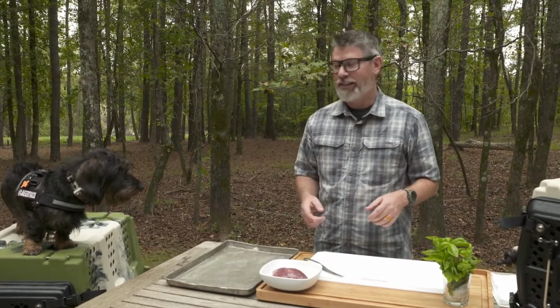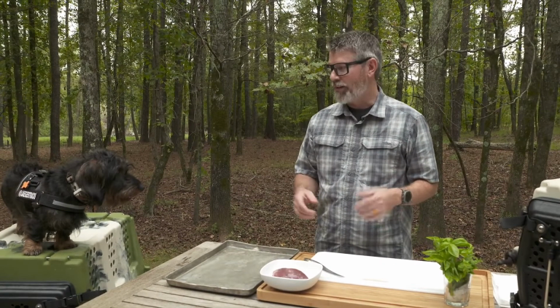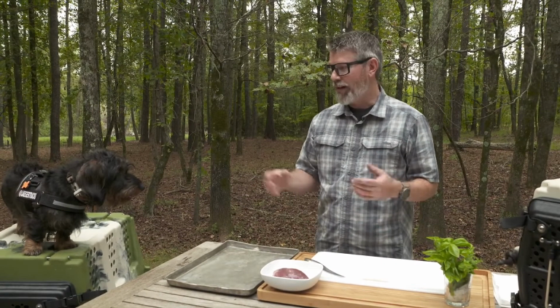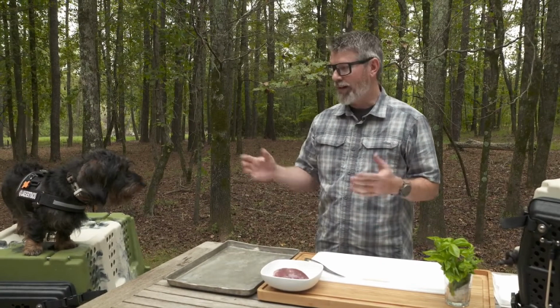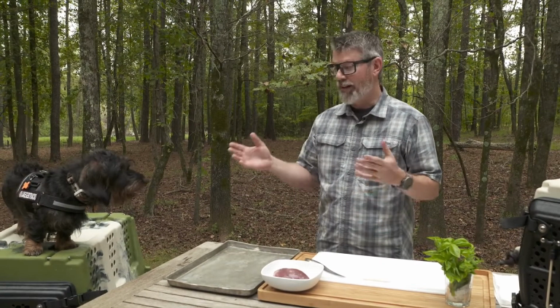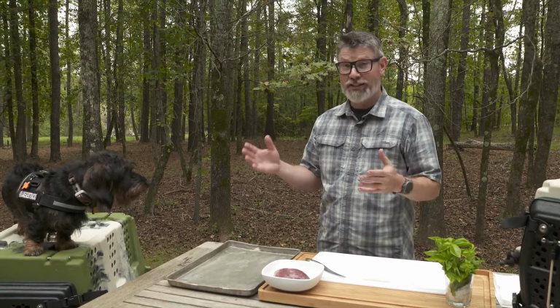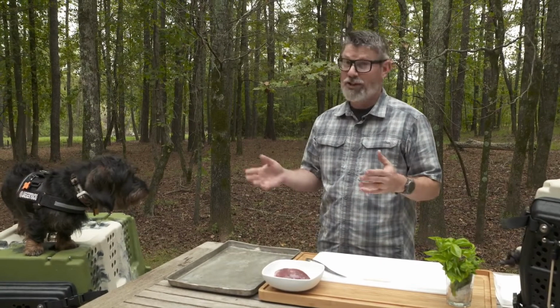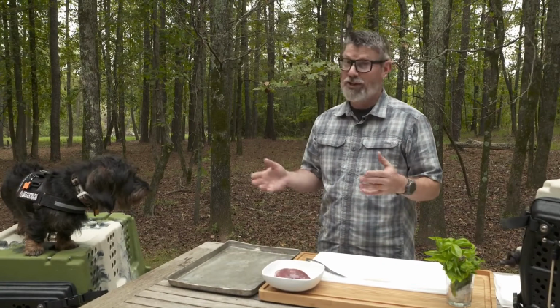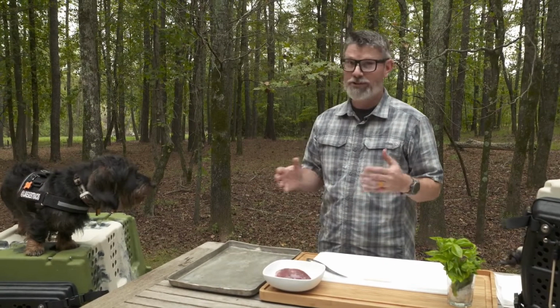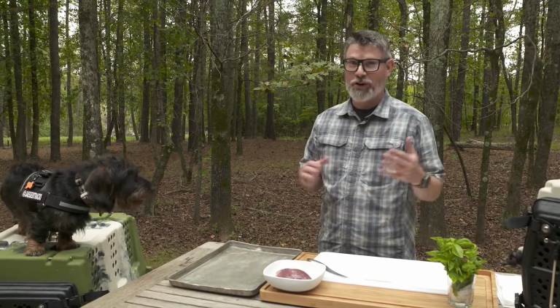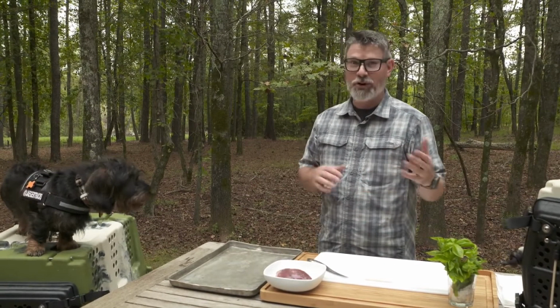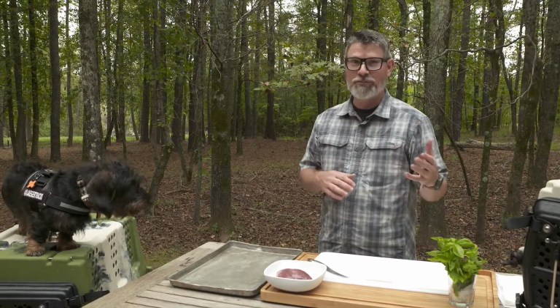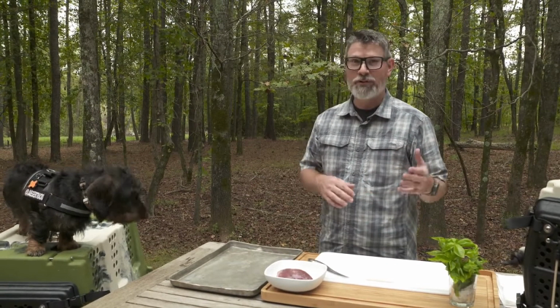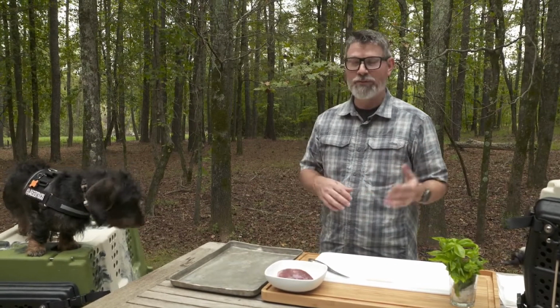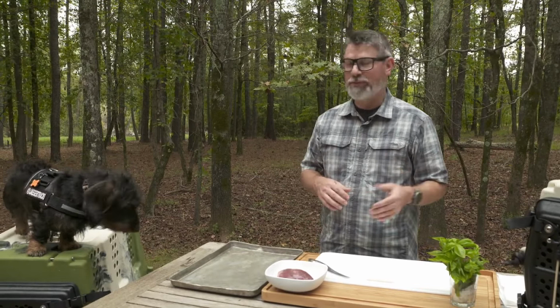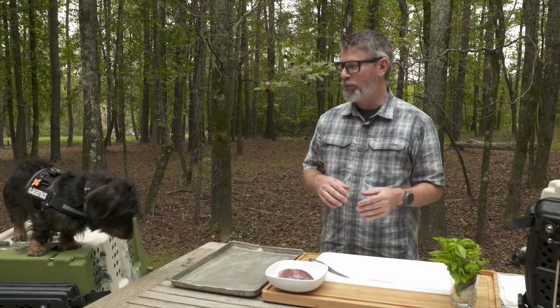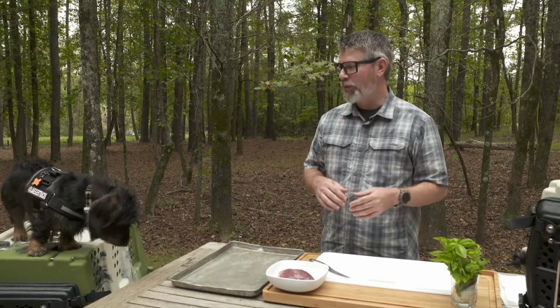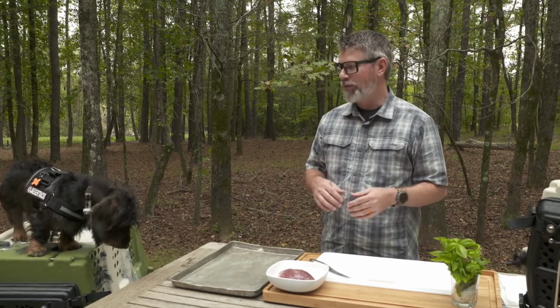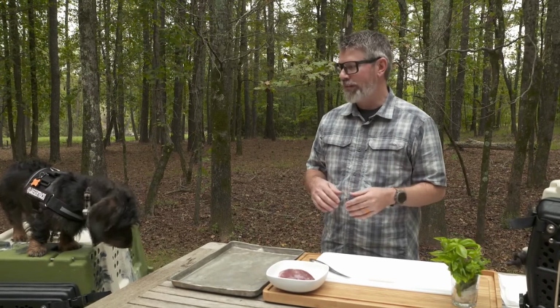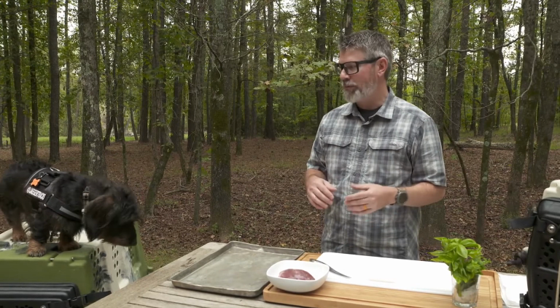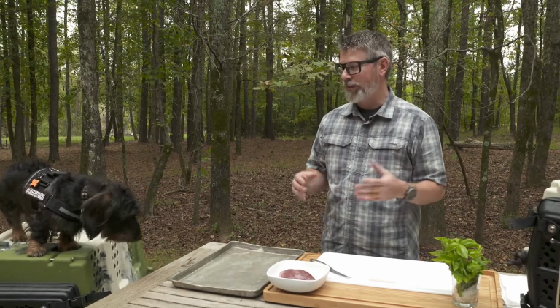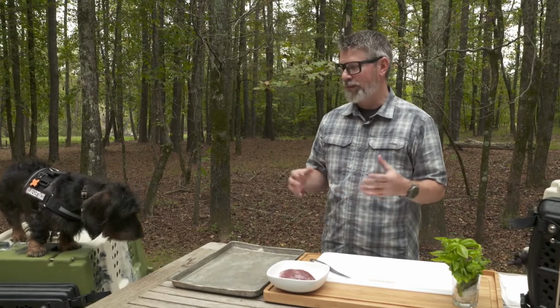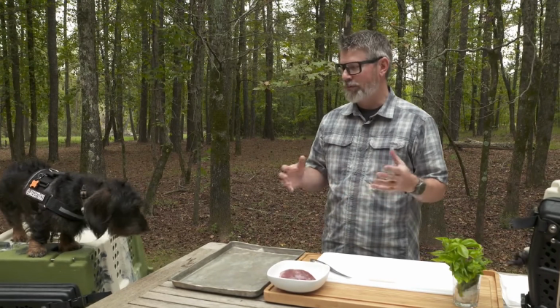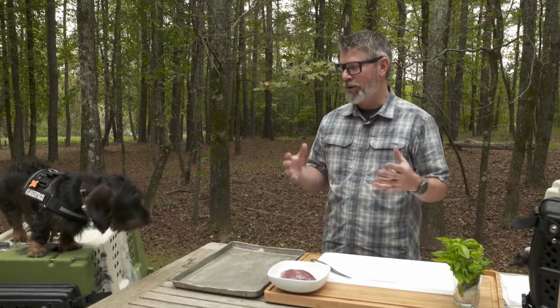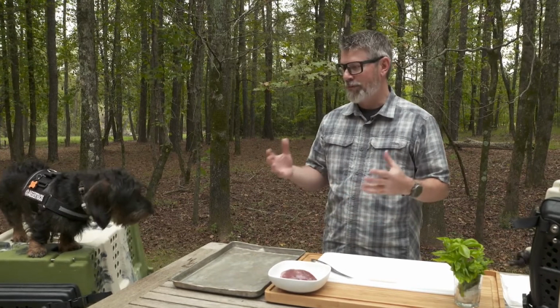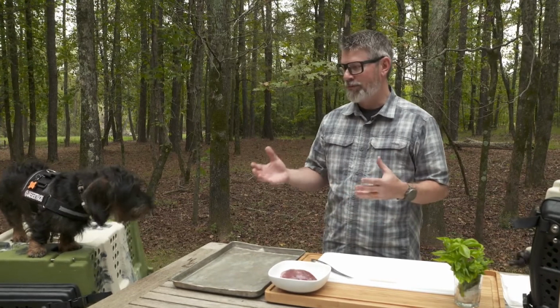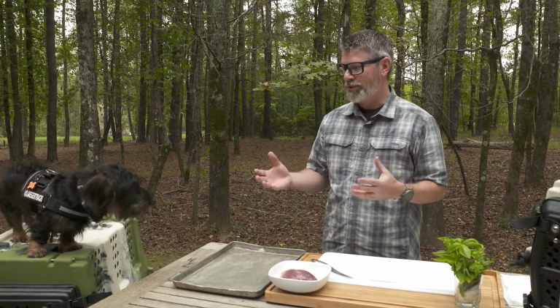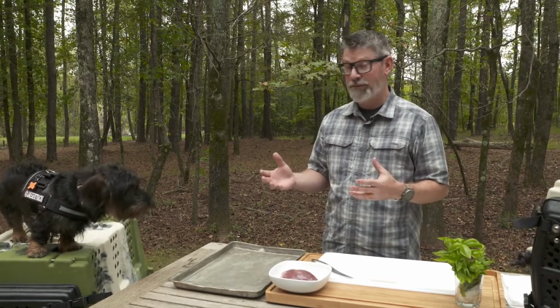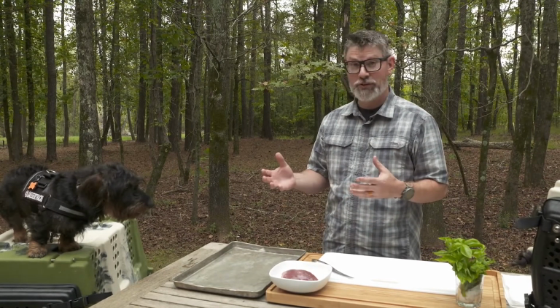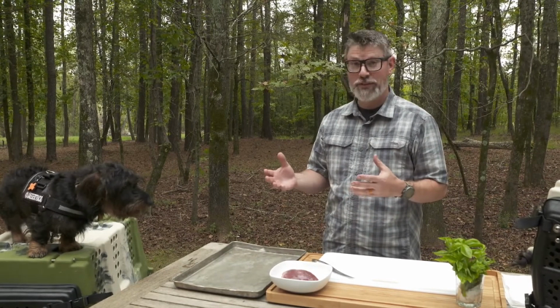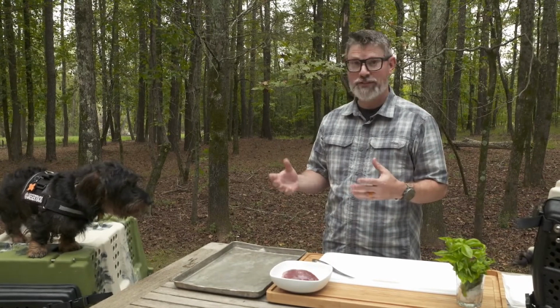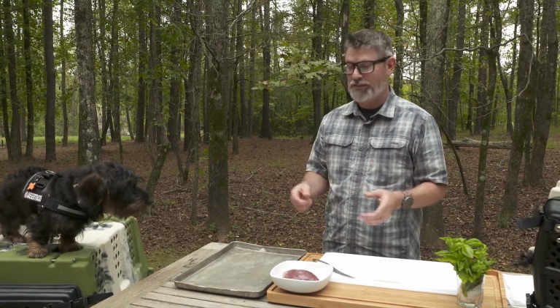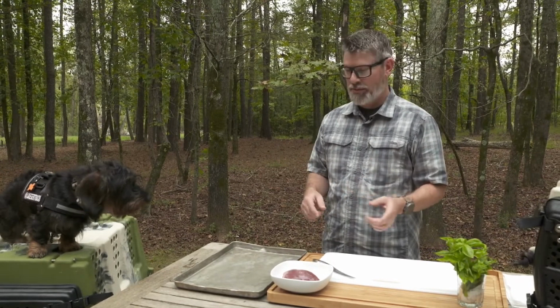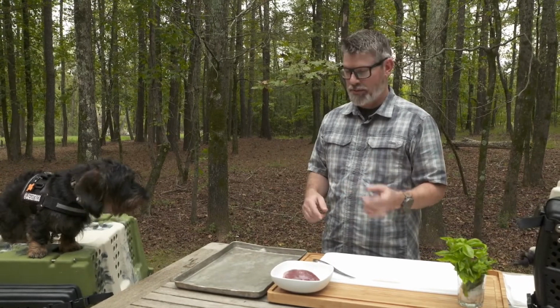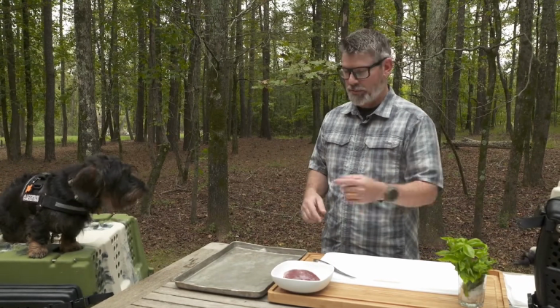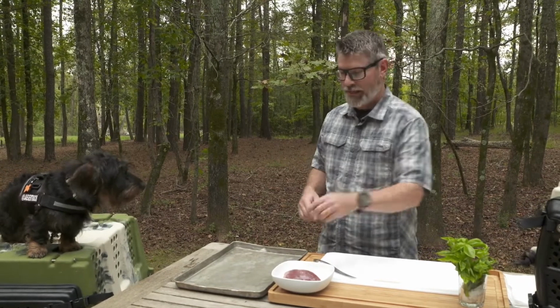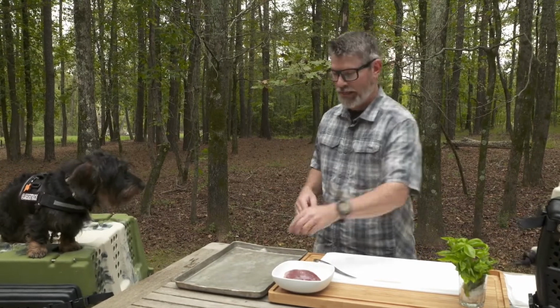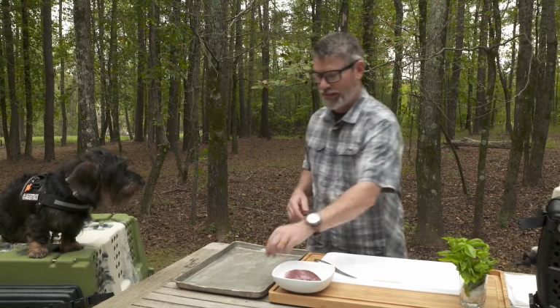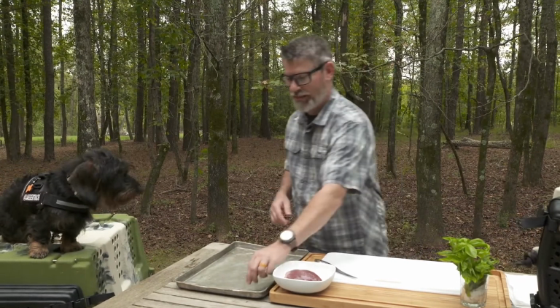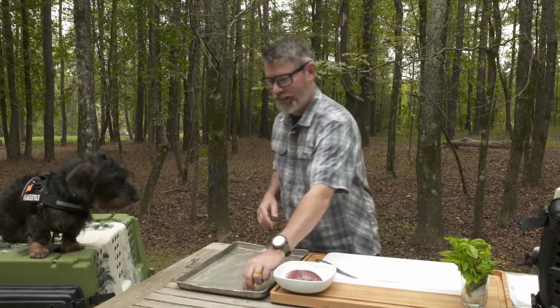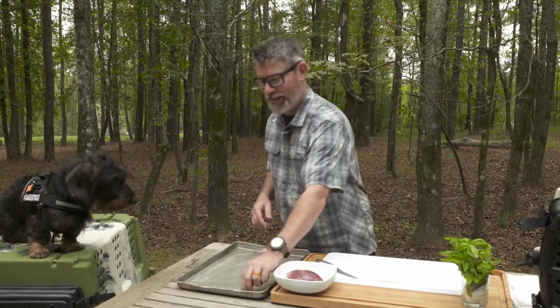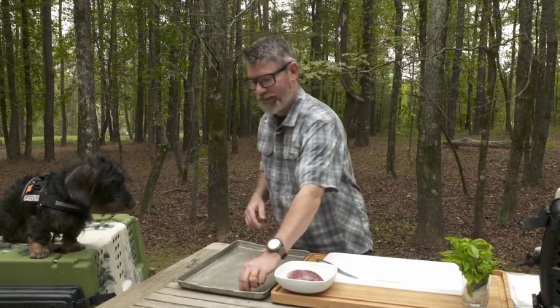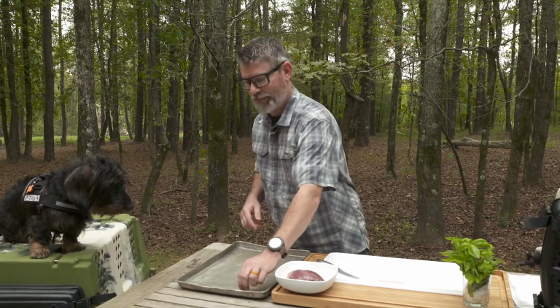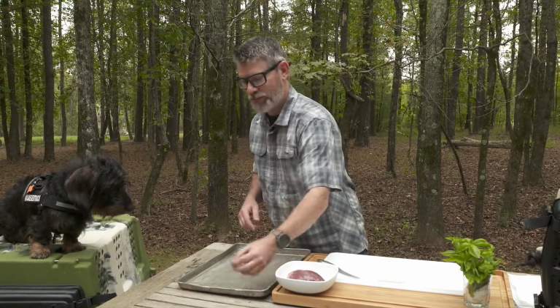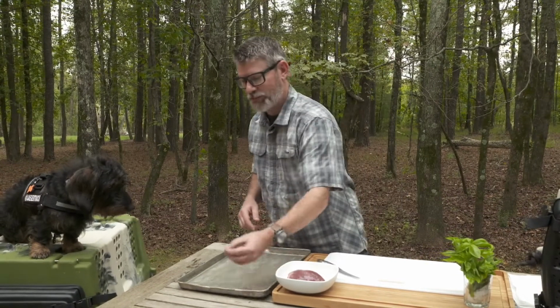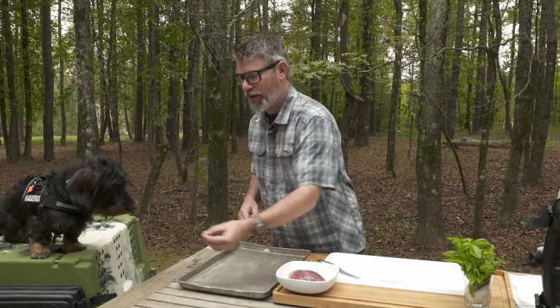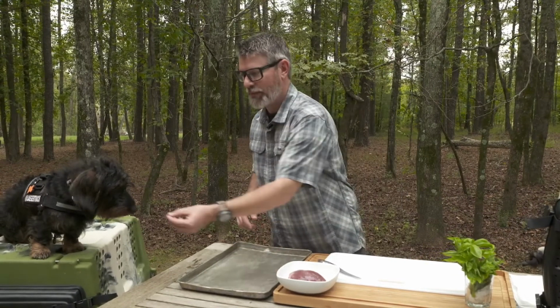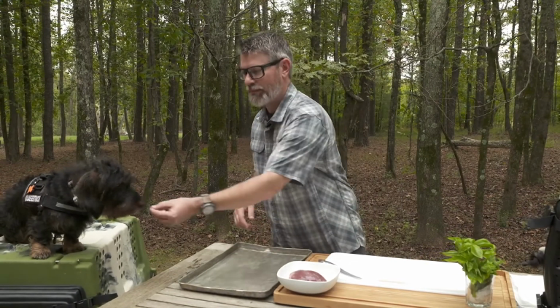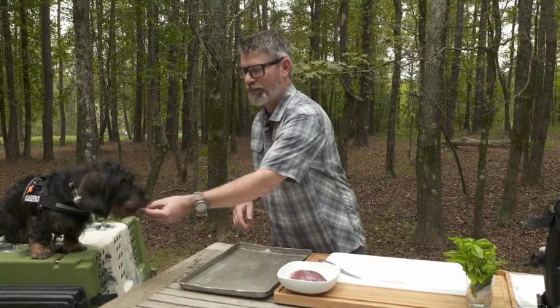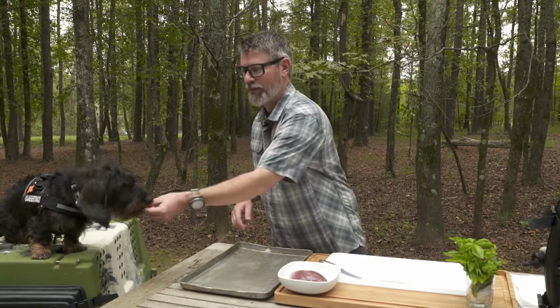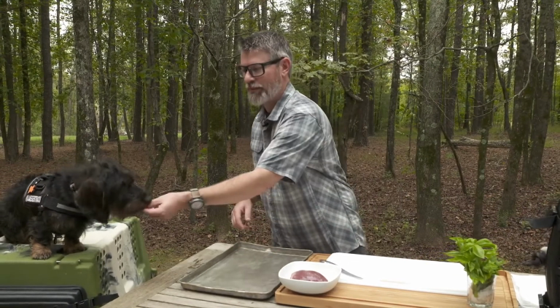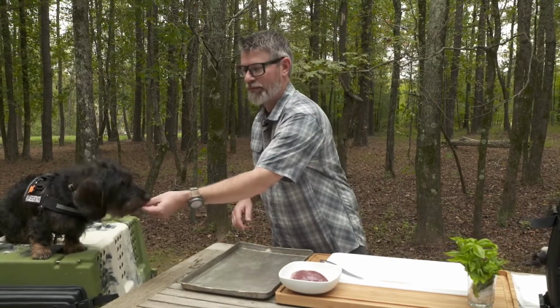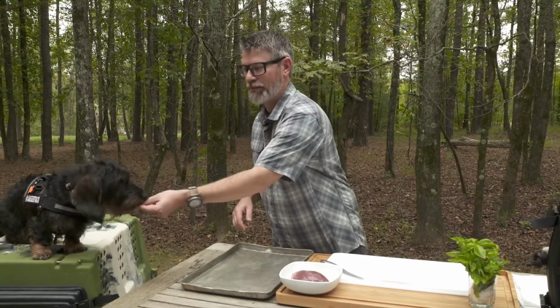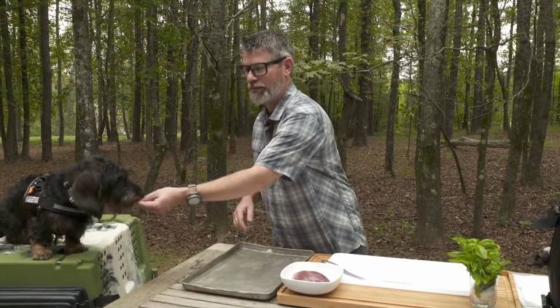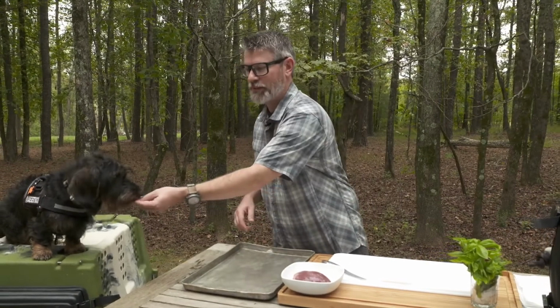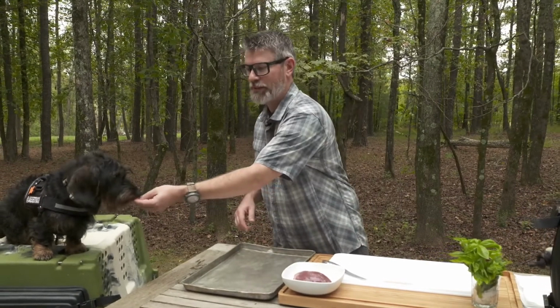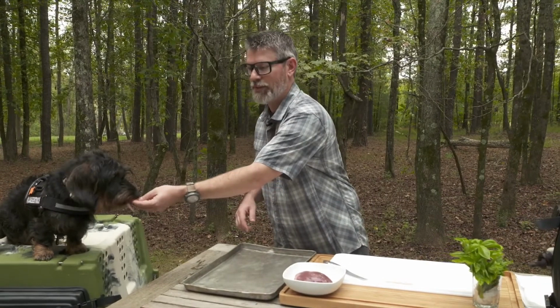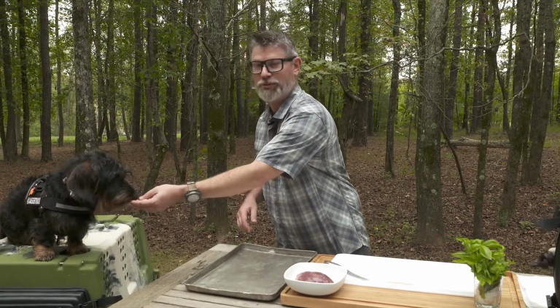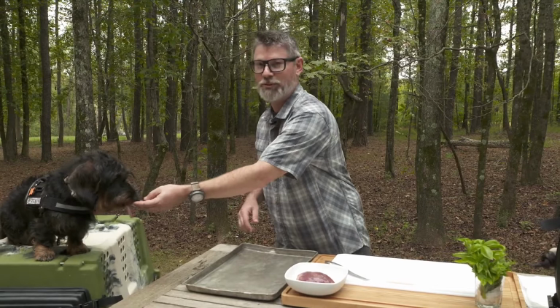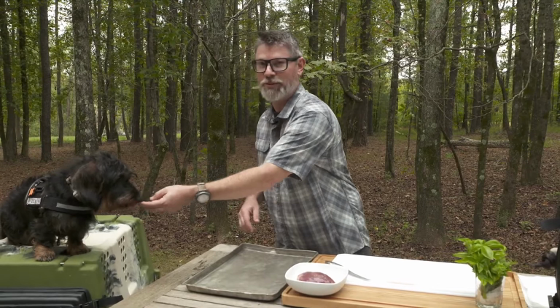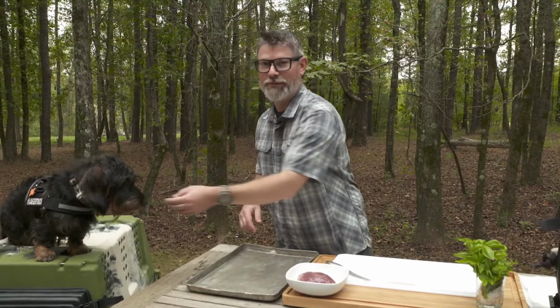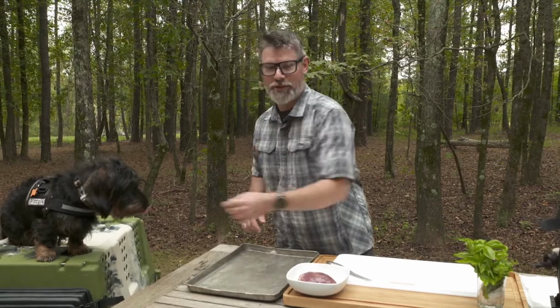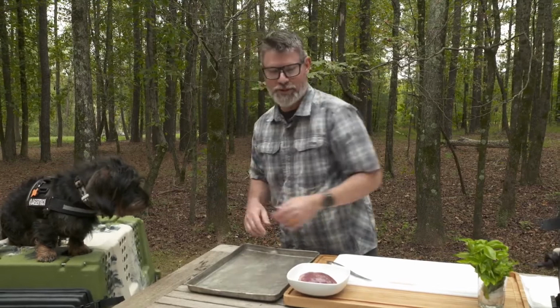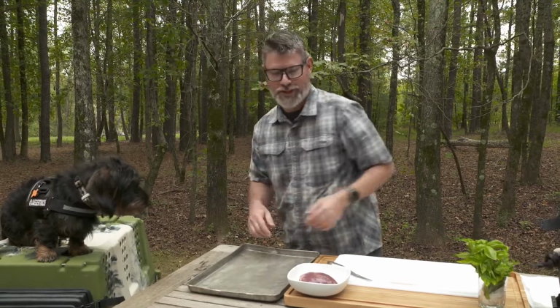A lot of hunting dogs aren't very food motivated when it comes to off-the-shelf treats, but anytime there's raw meat involved he'll pretty much do whatever I want.